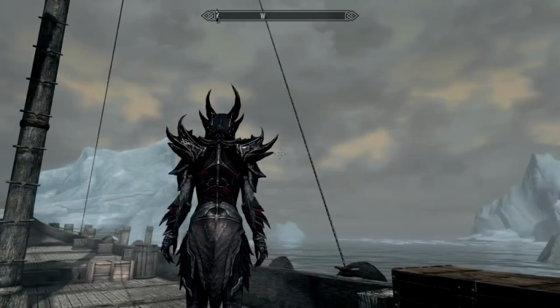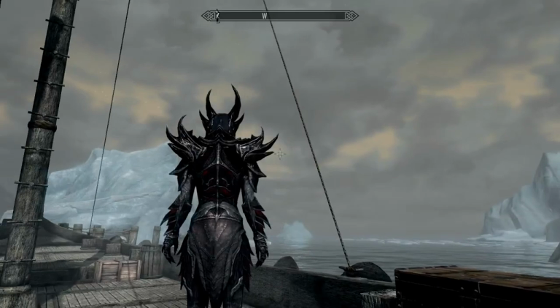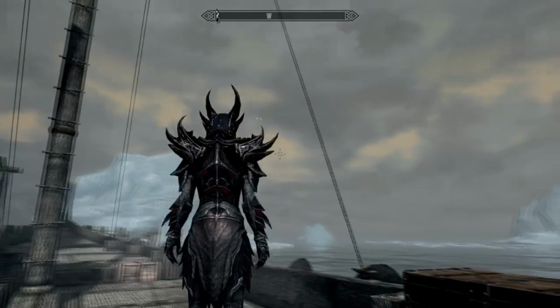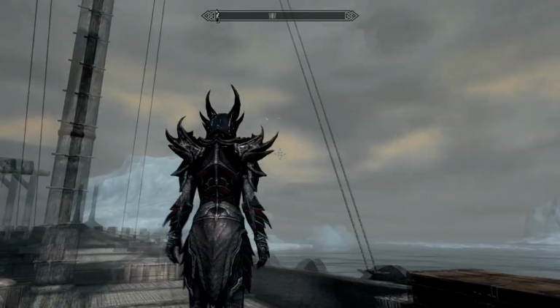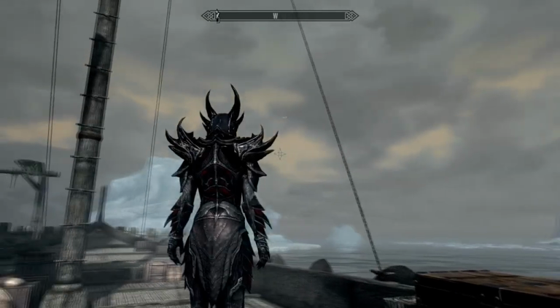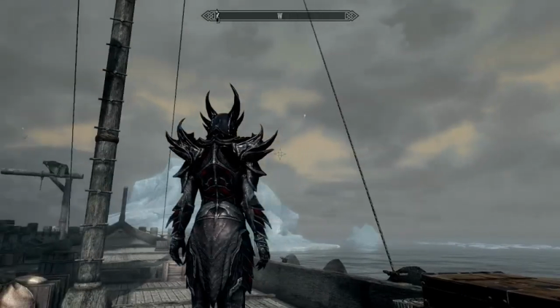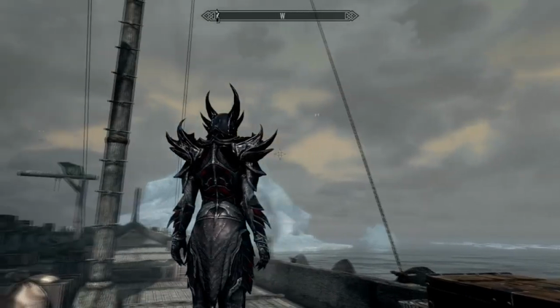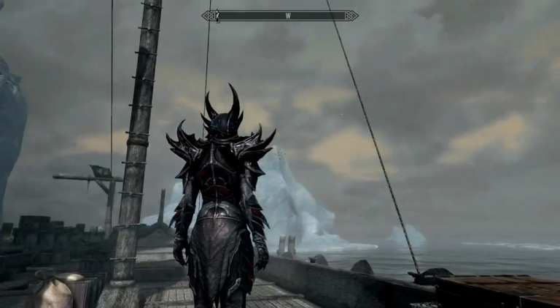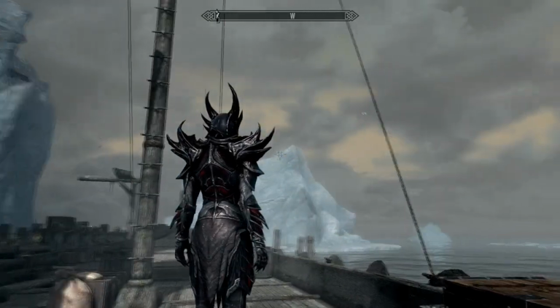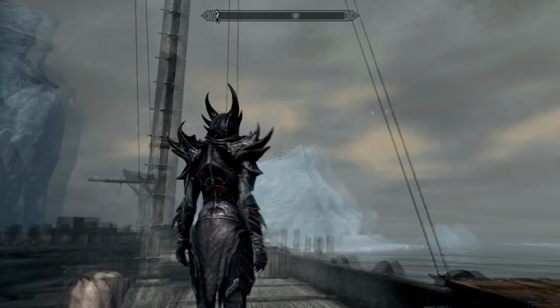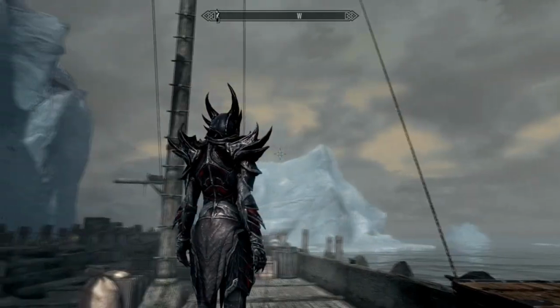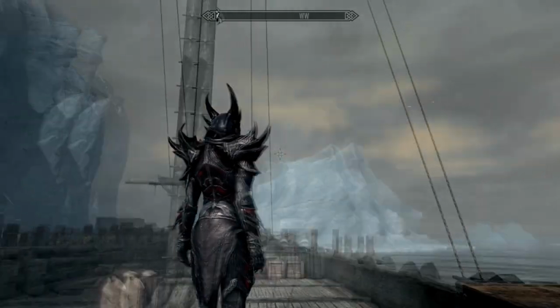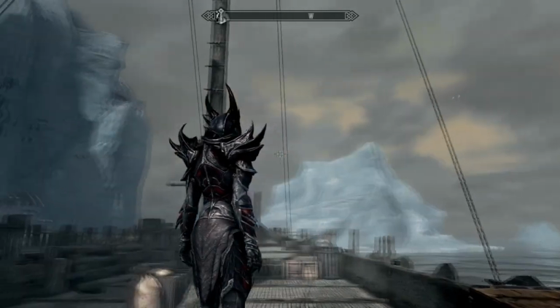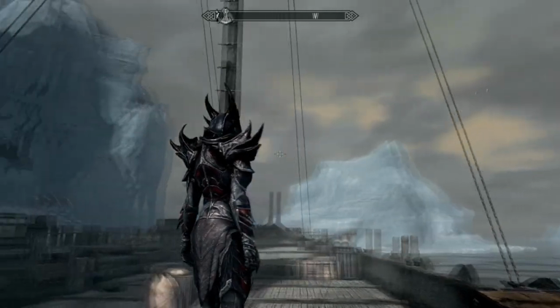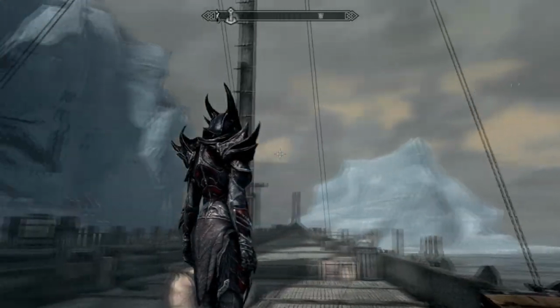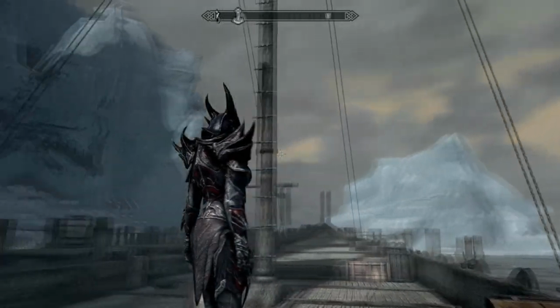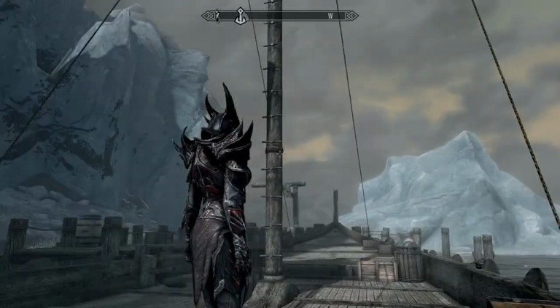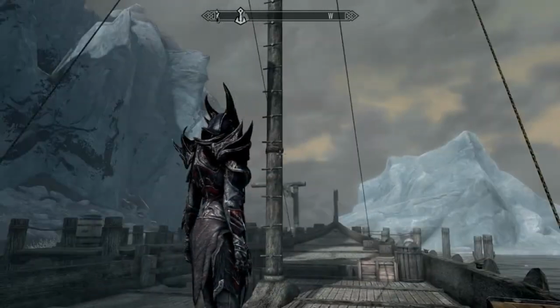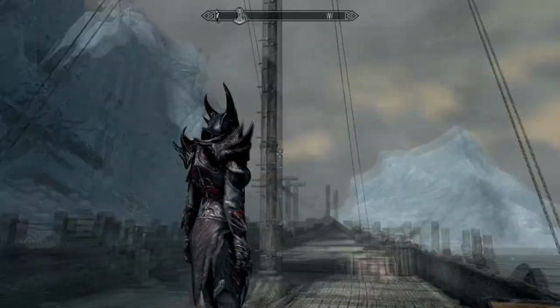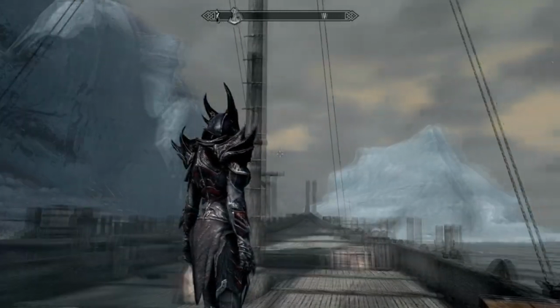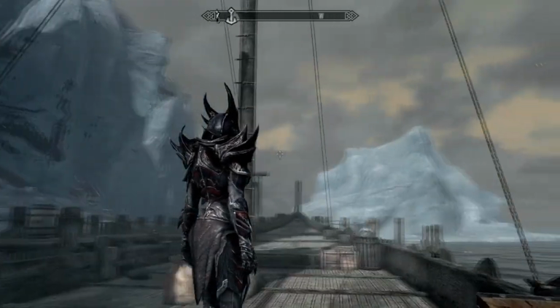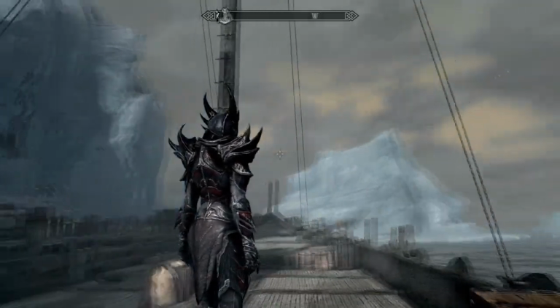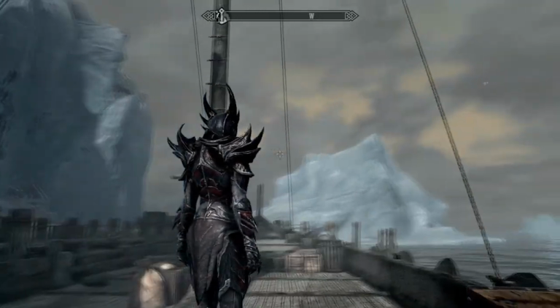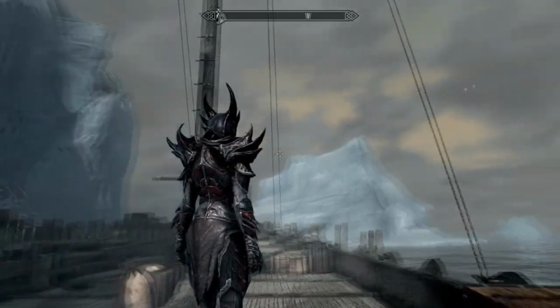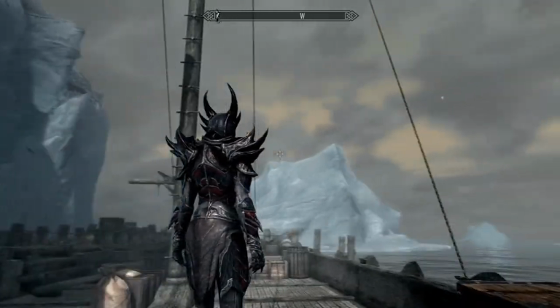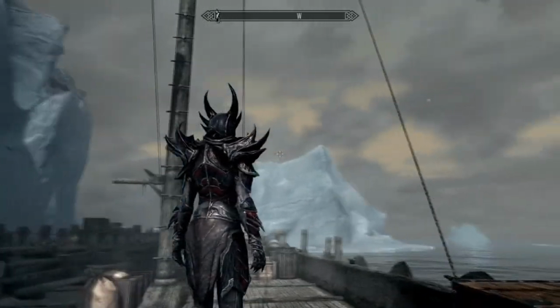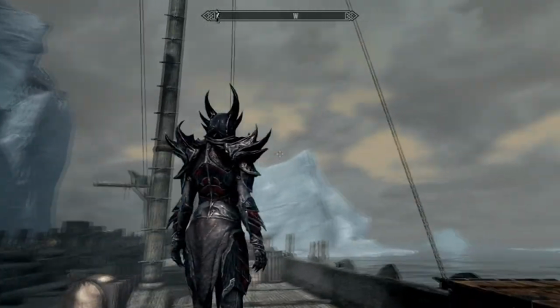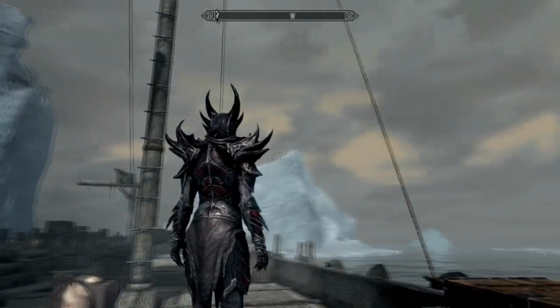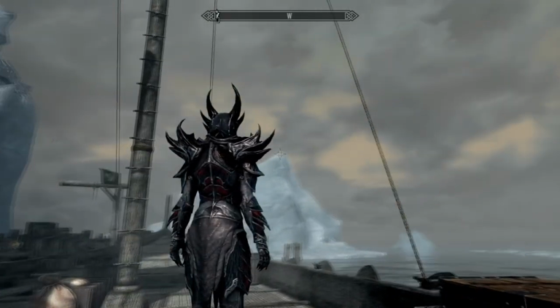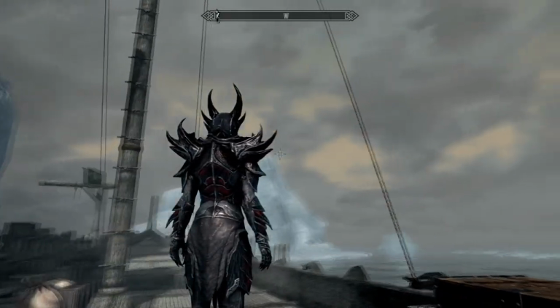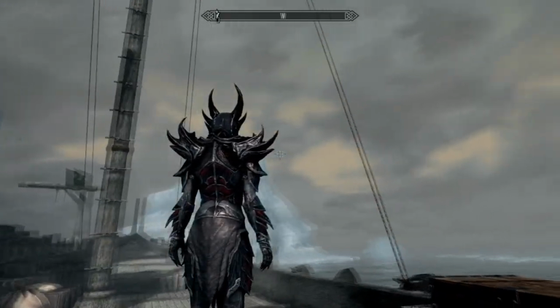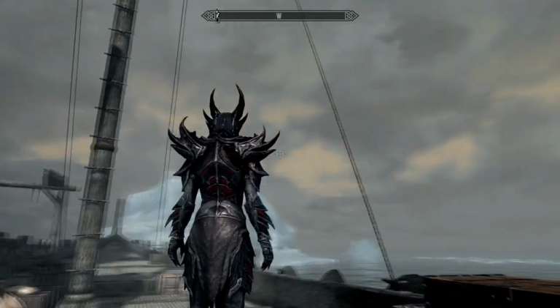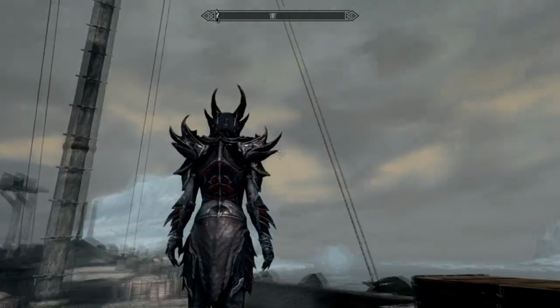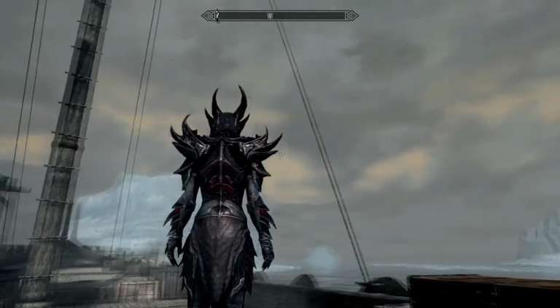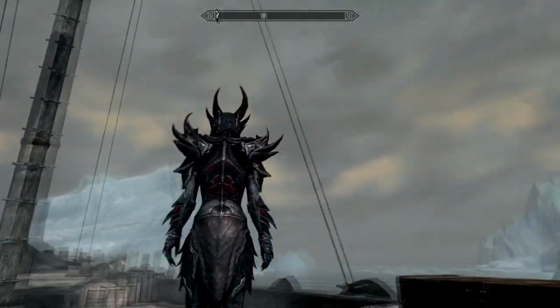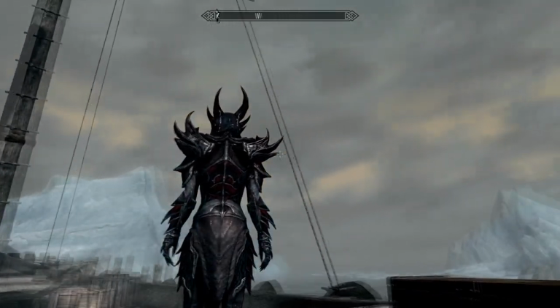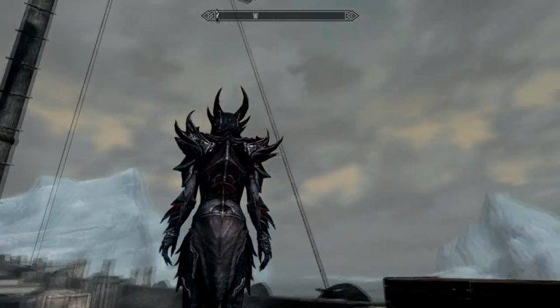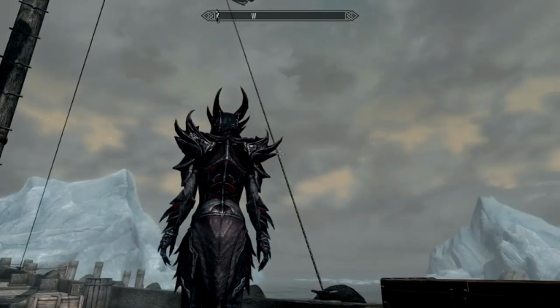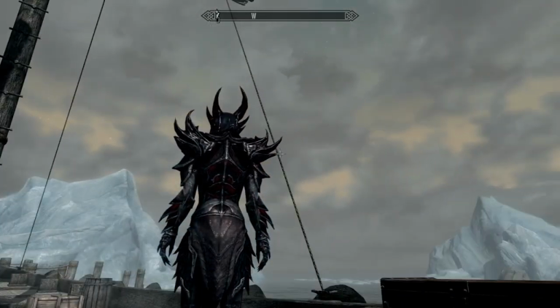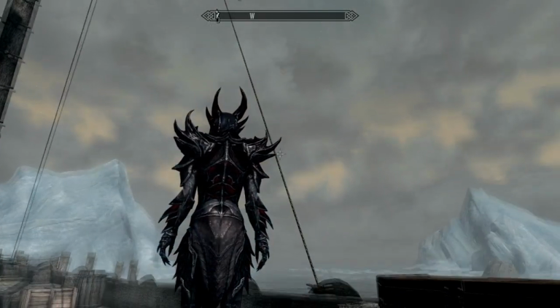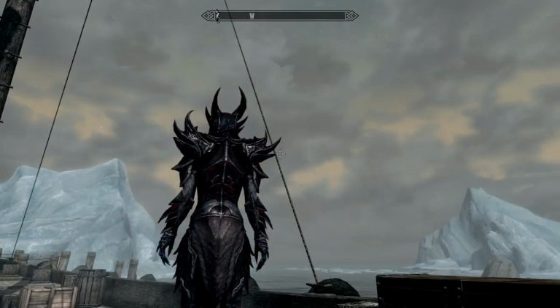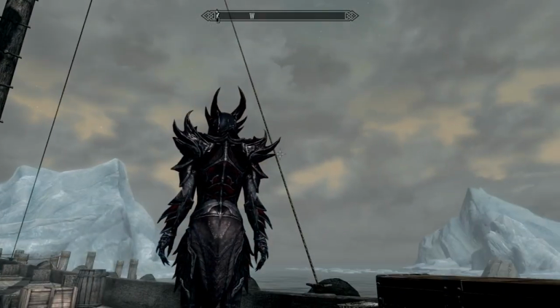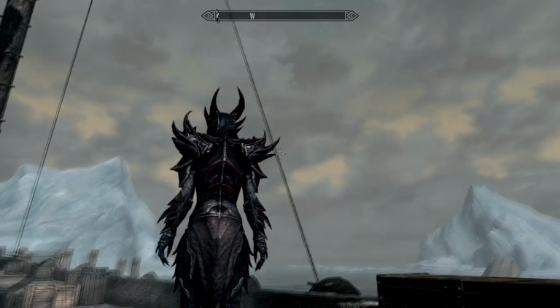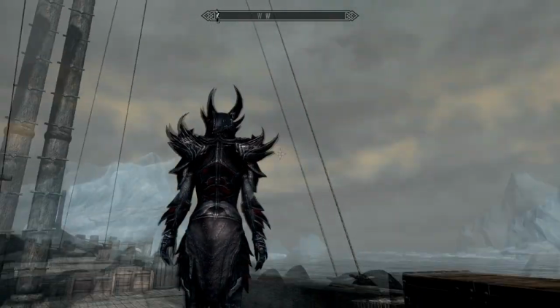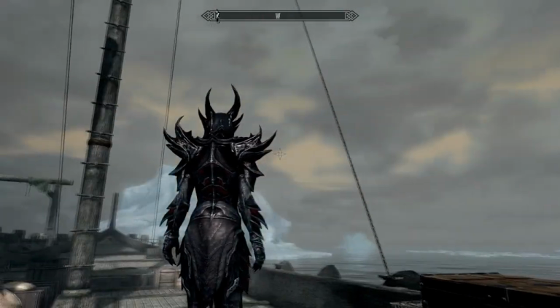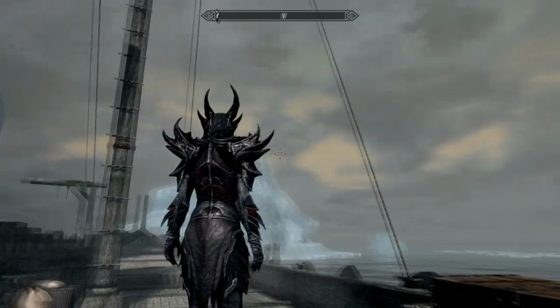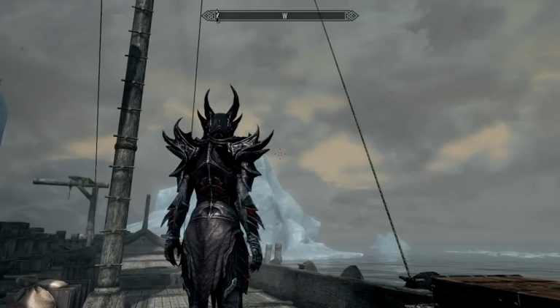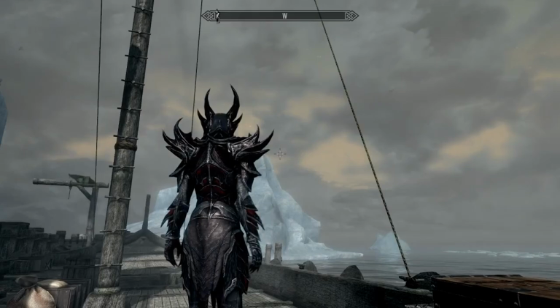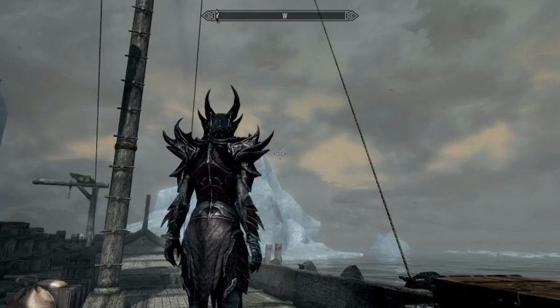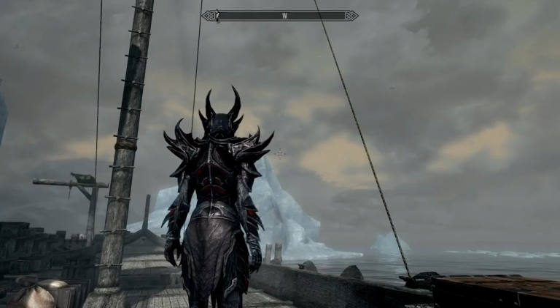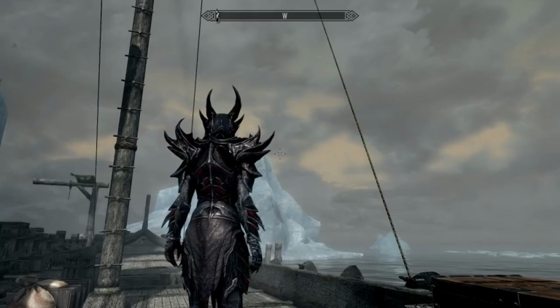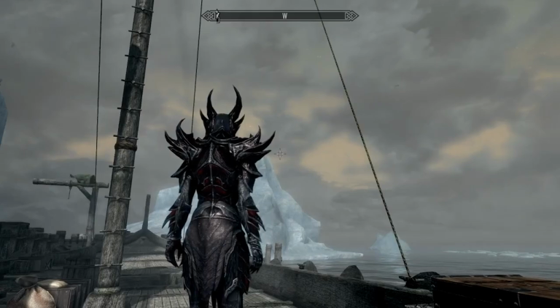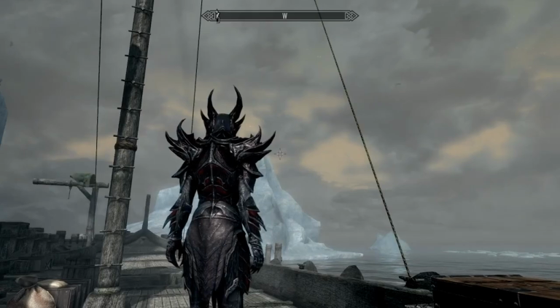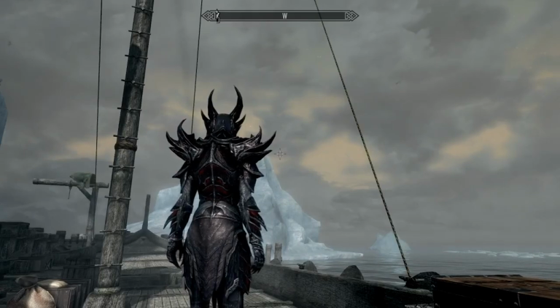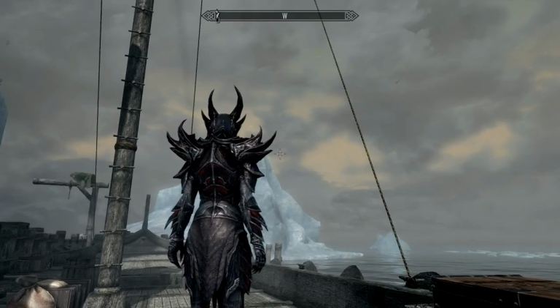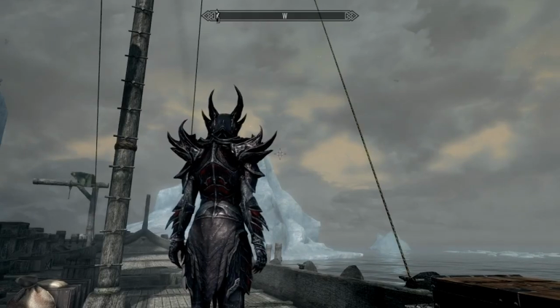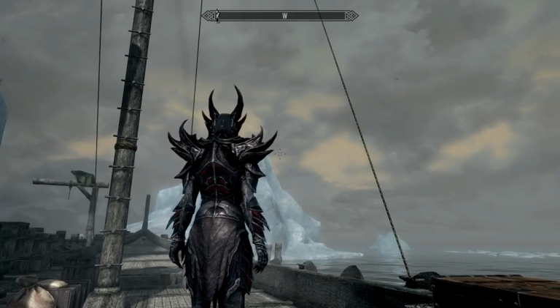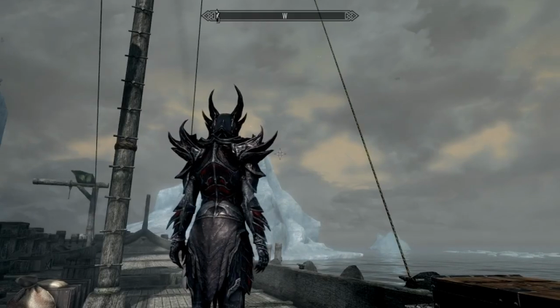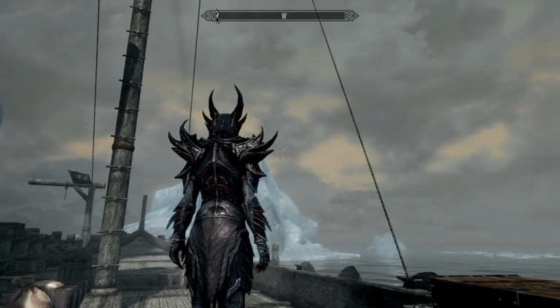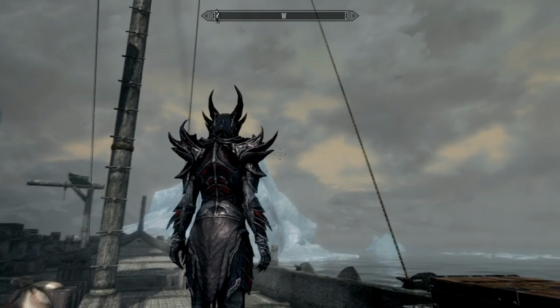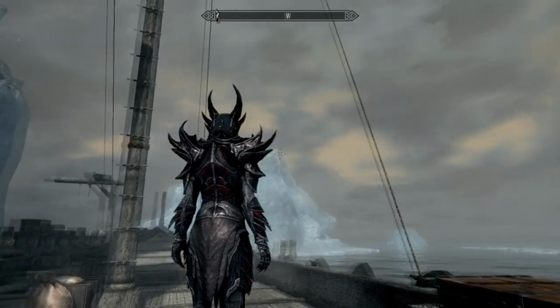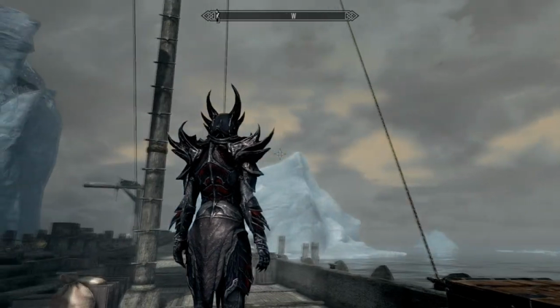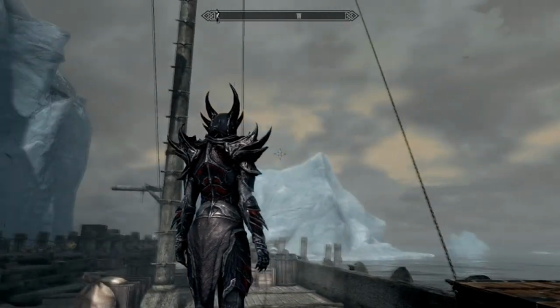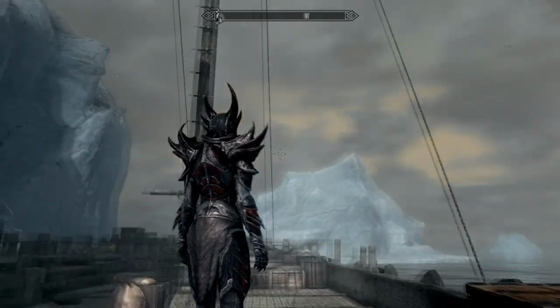Hey friends! So to finish up the rest of the Daedric armor, I had to make the leather skirt, the hip armor, and add some finishing chainmail details.